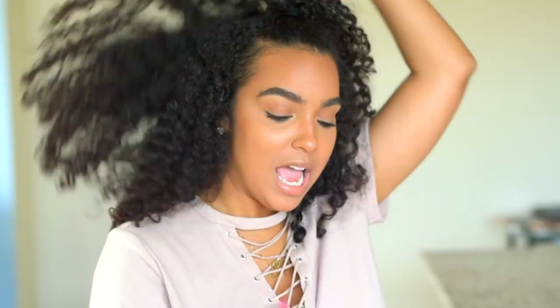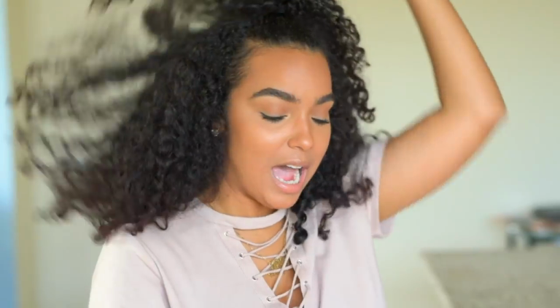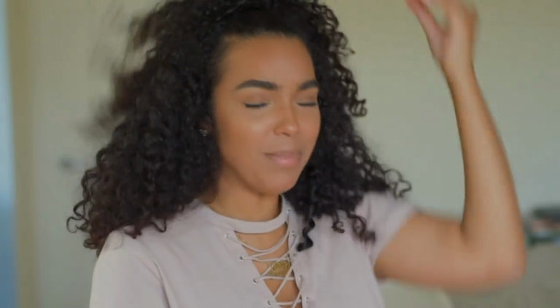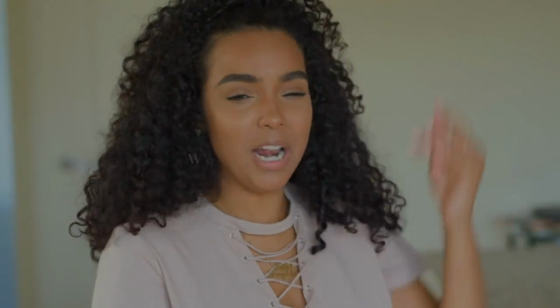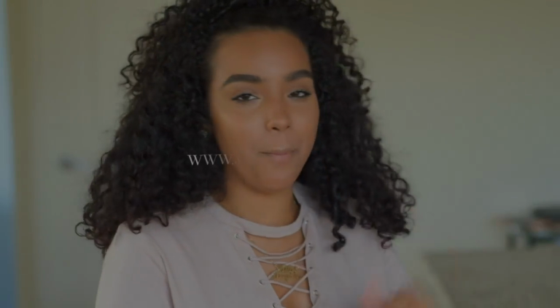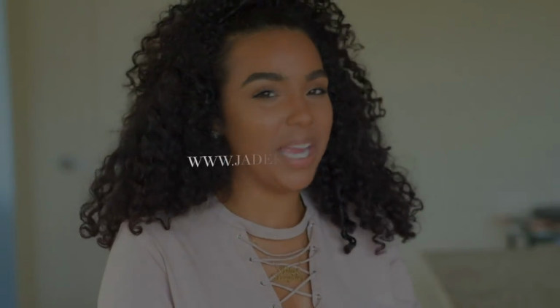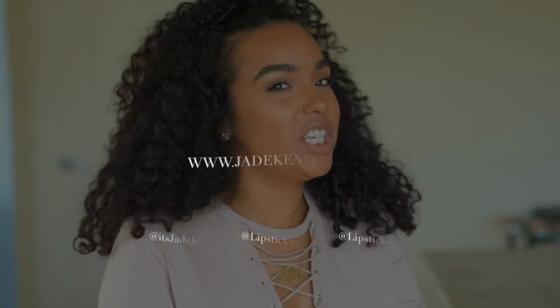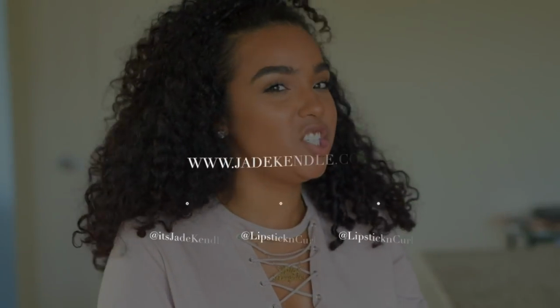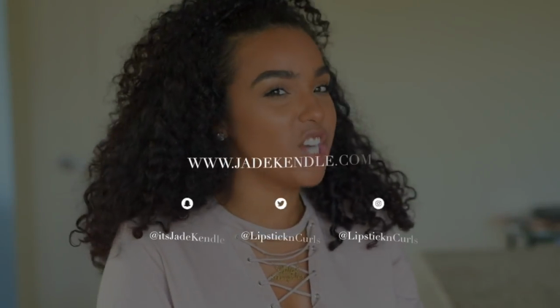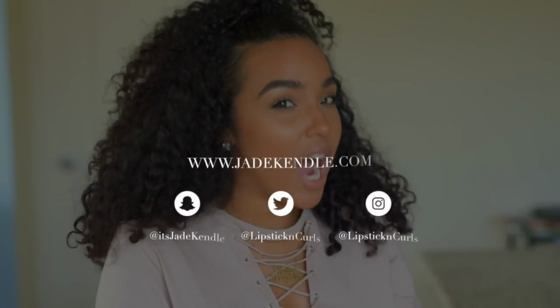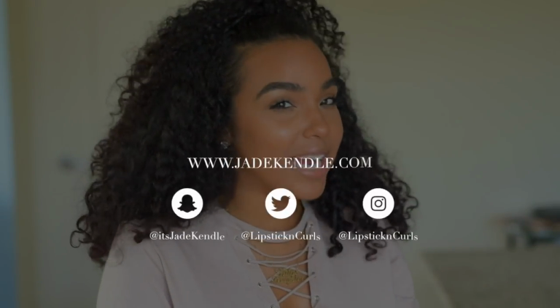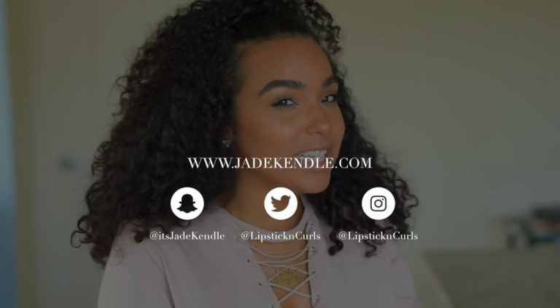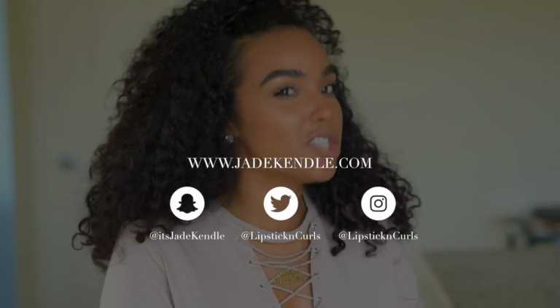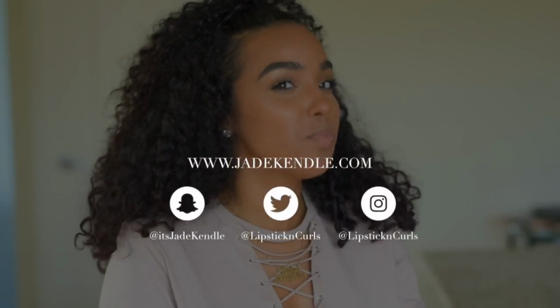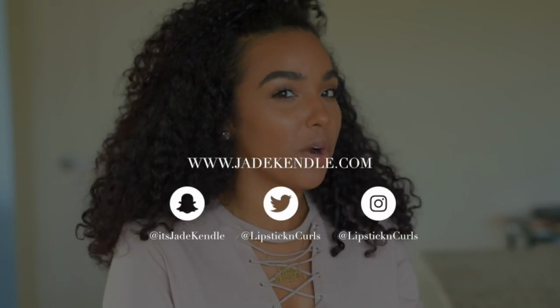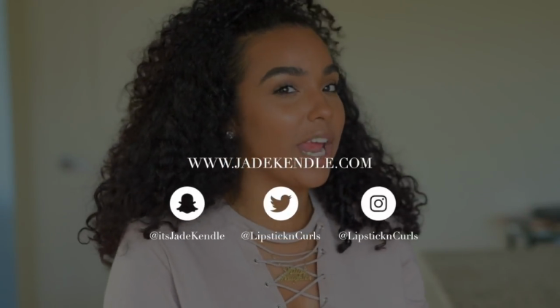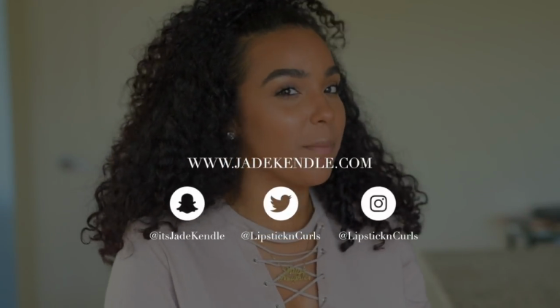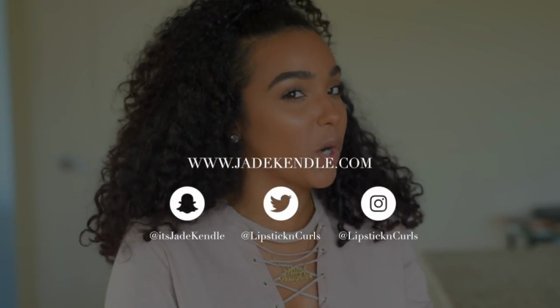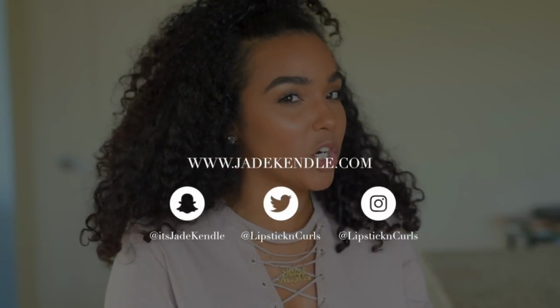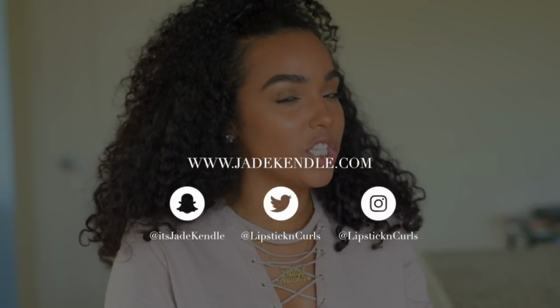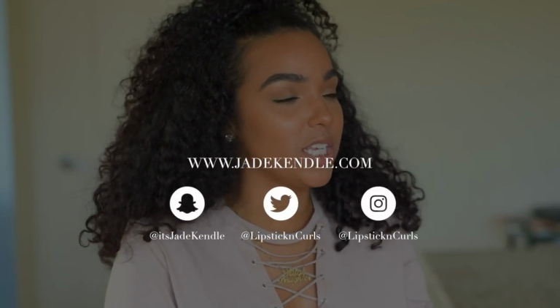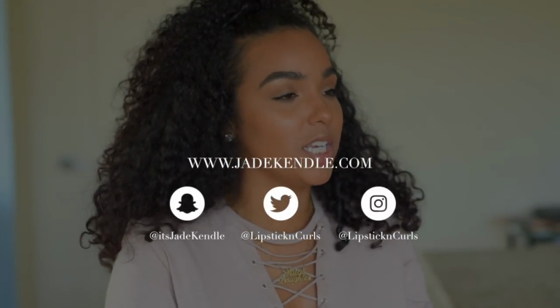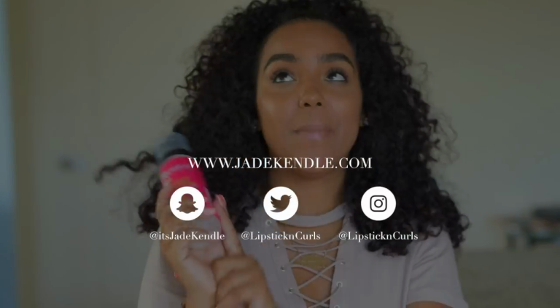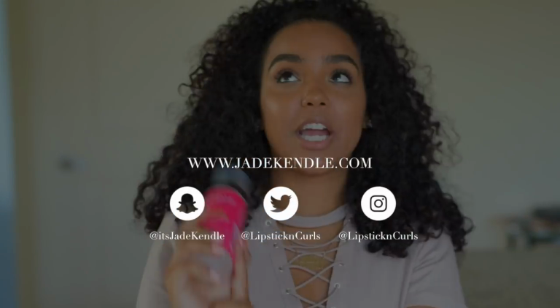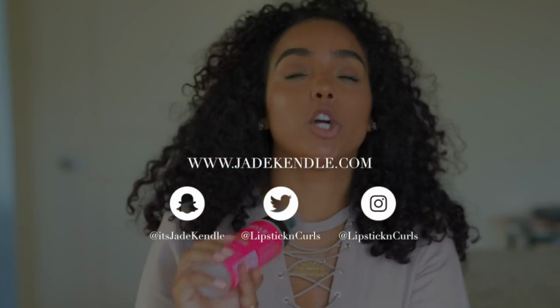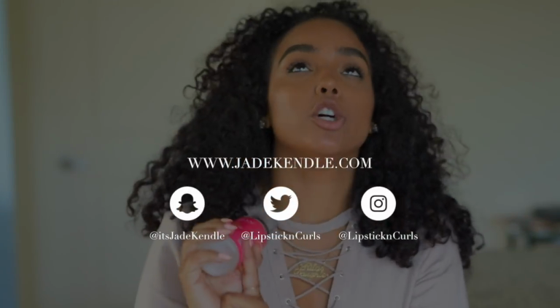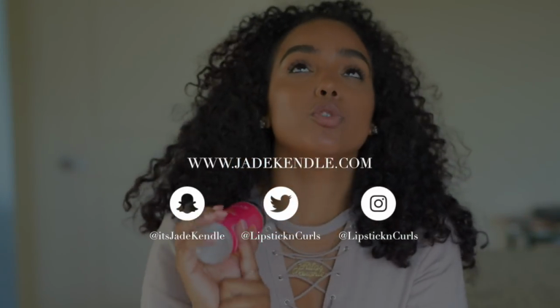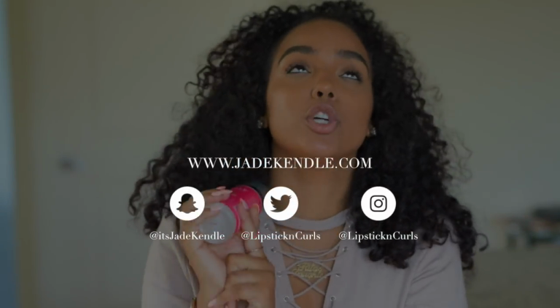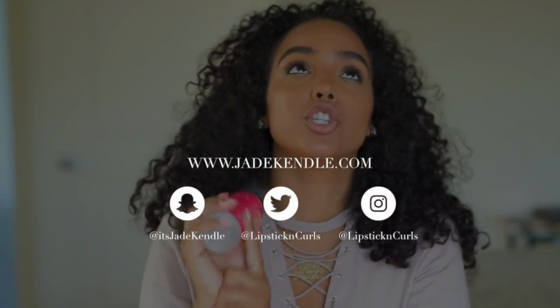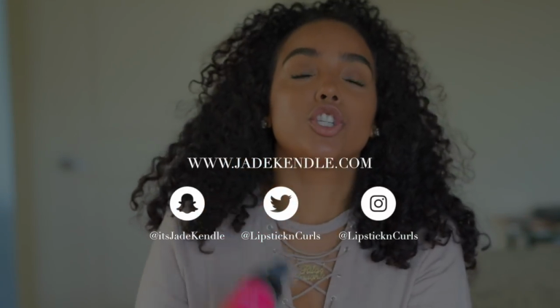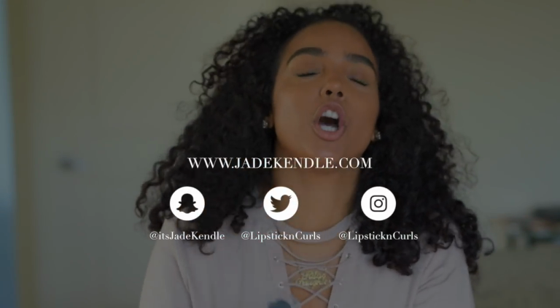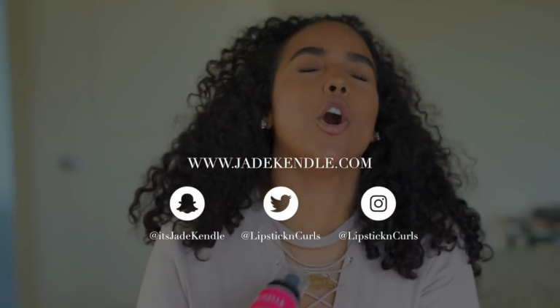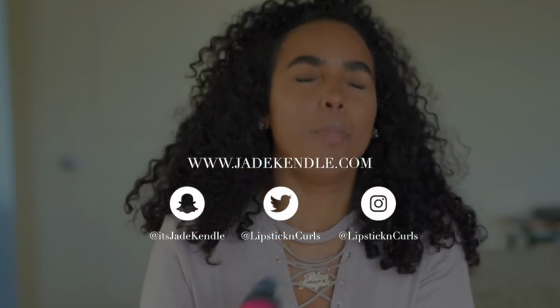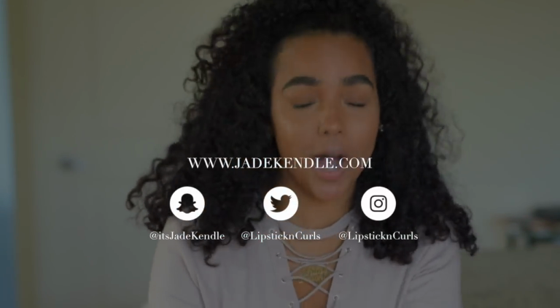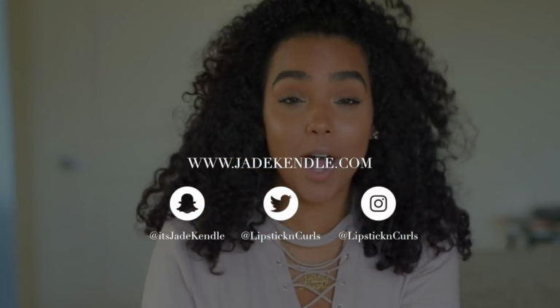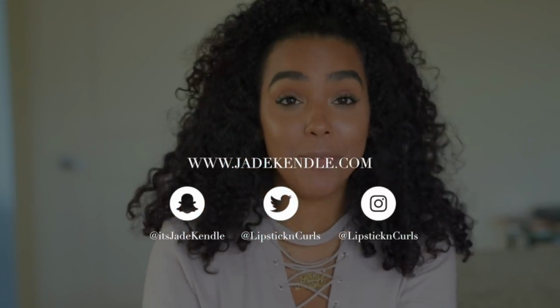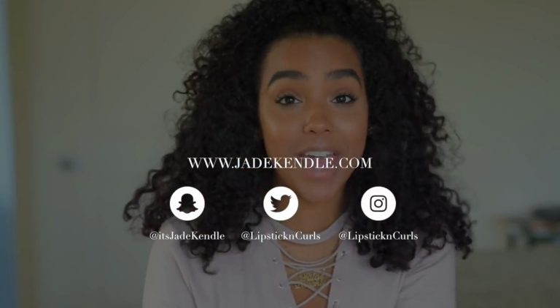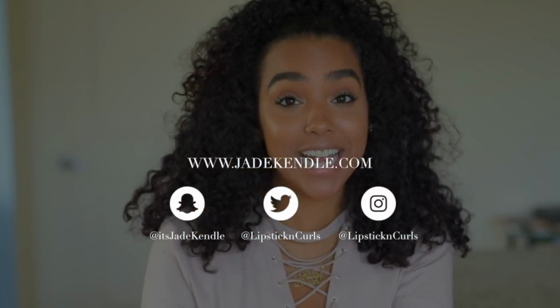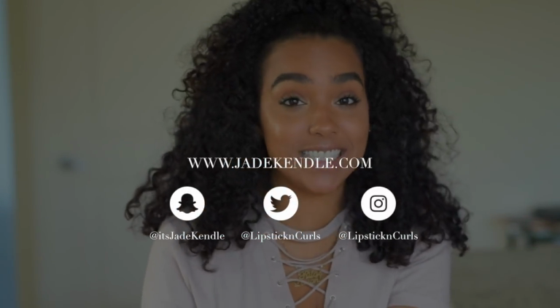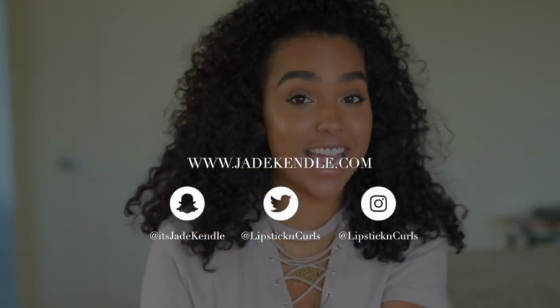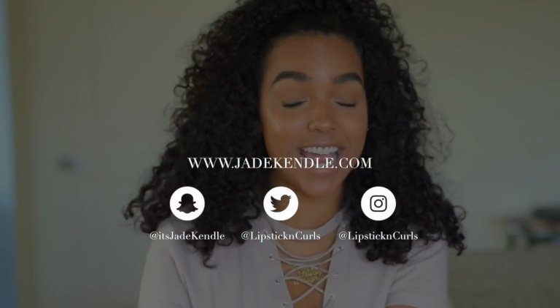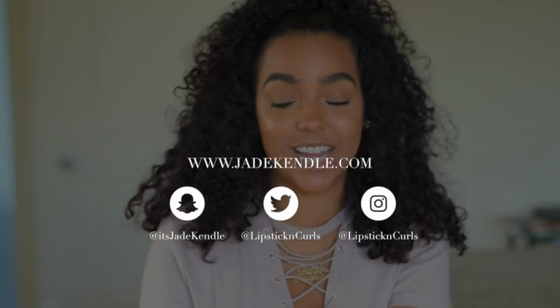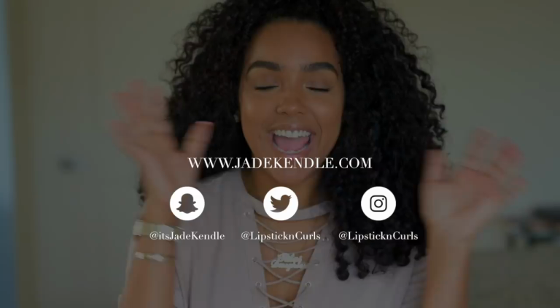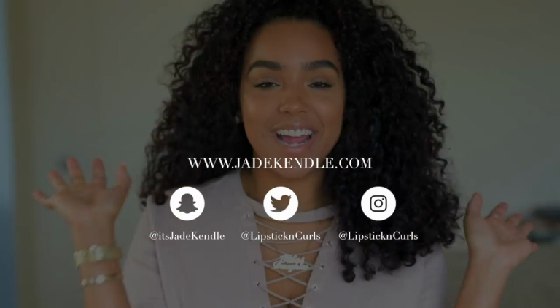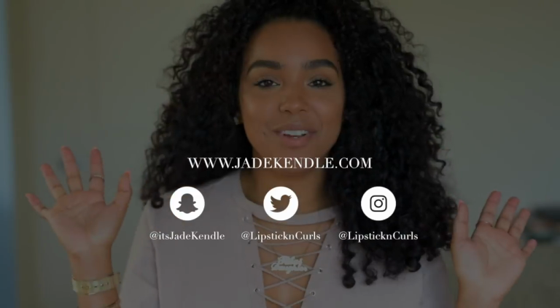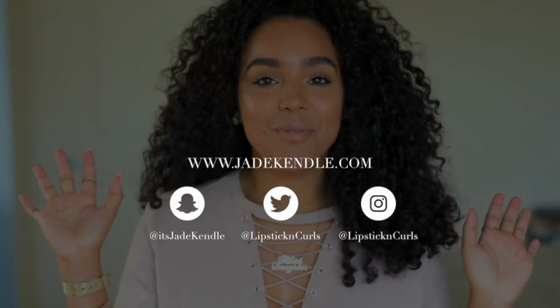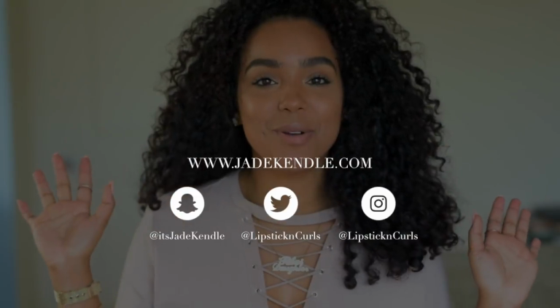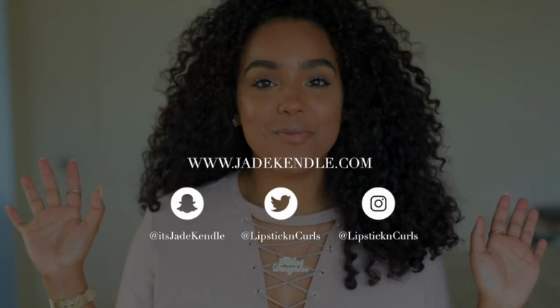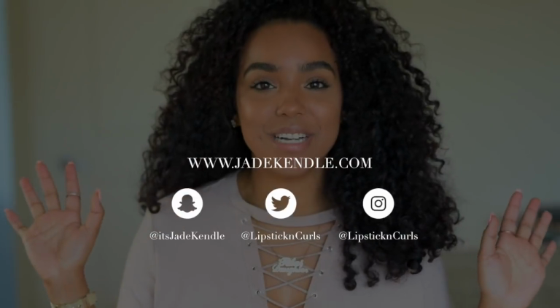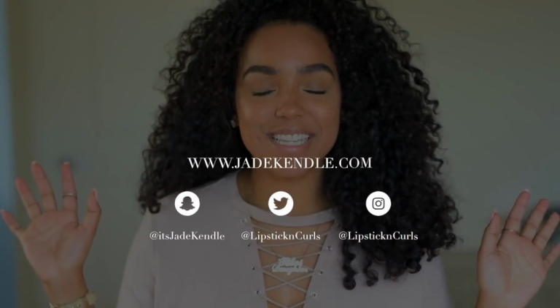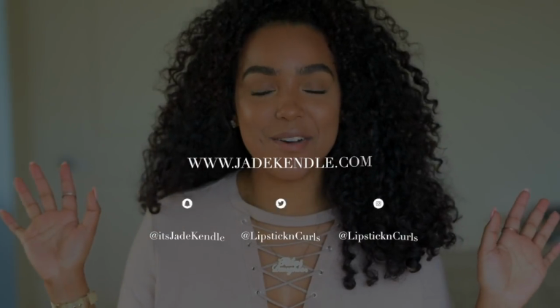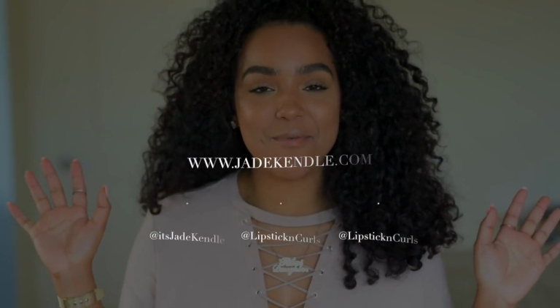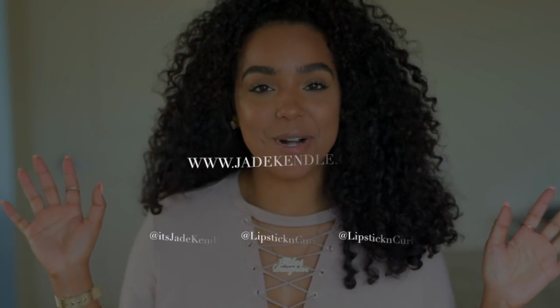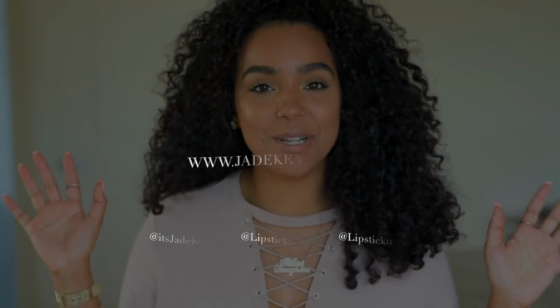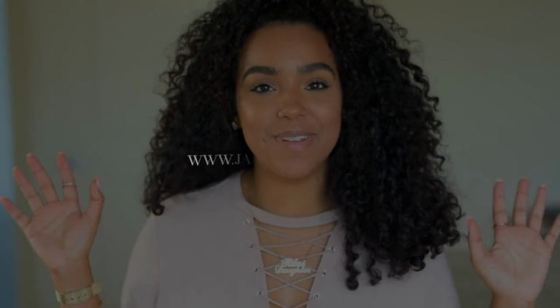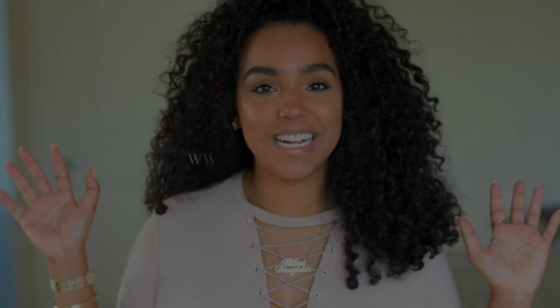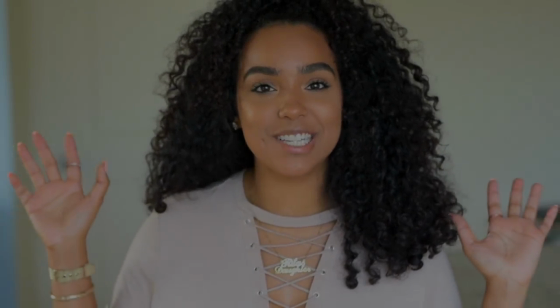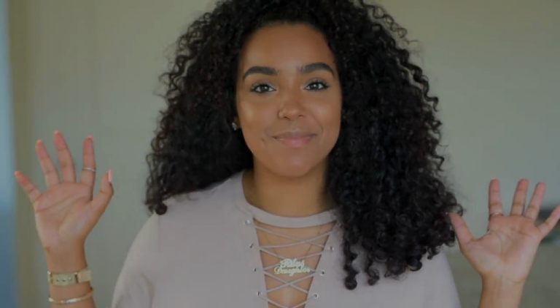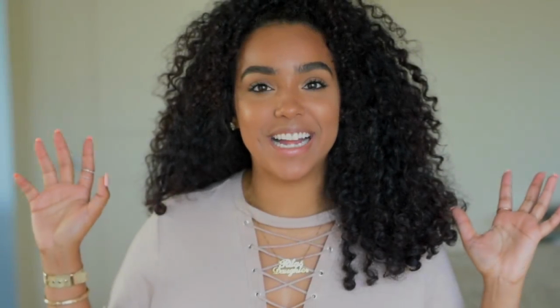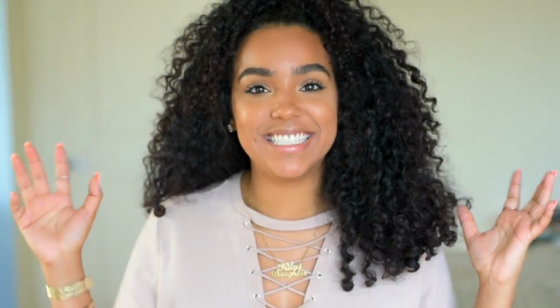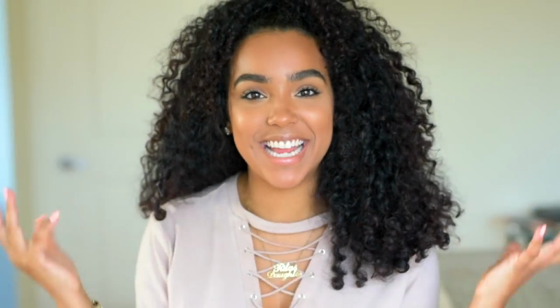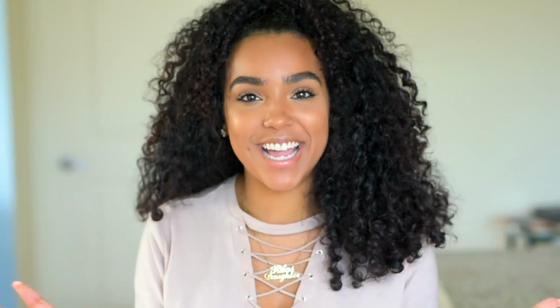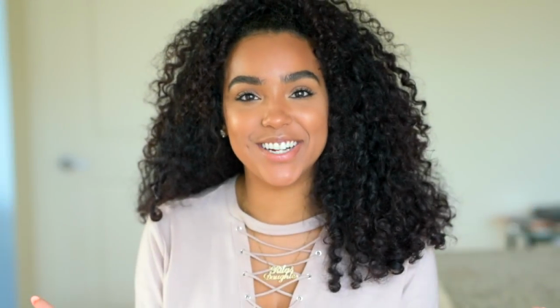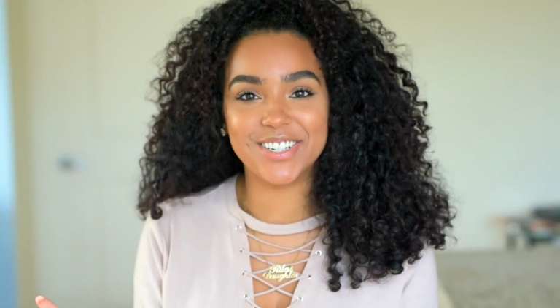I'm not a big shine spray person. My curls were so bomb that day! Hey everyone, what's up? Welcome back to my channel.